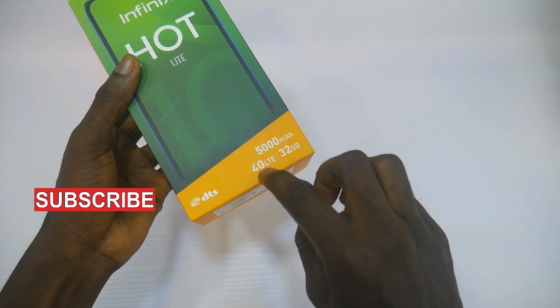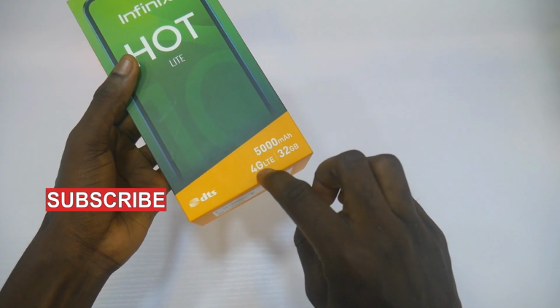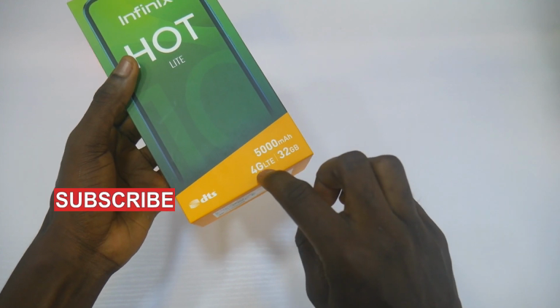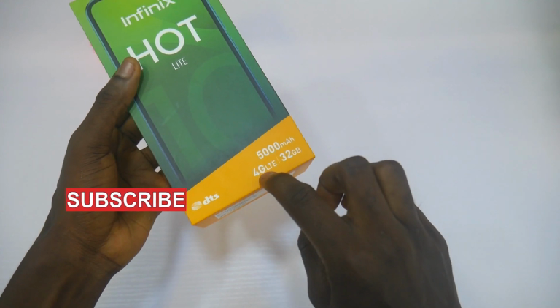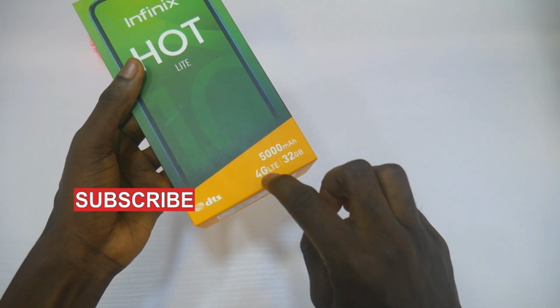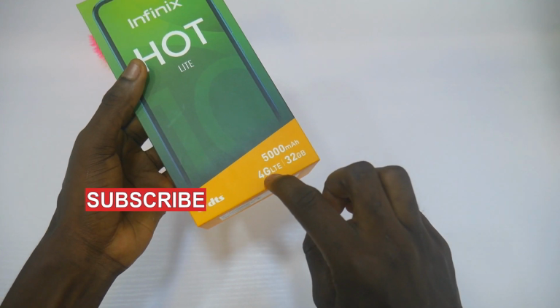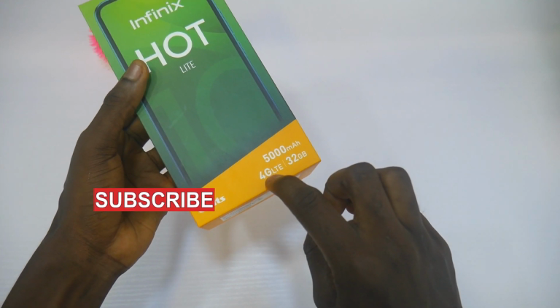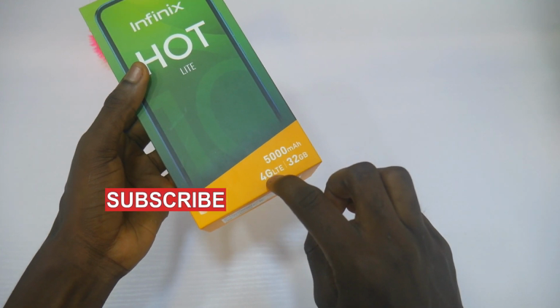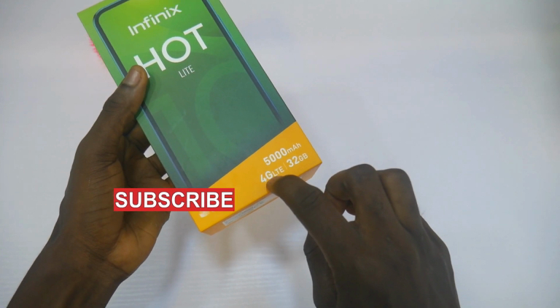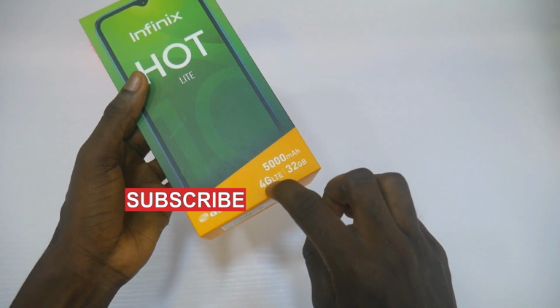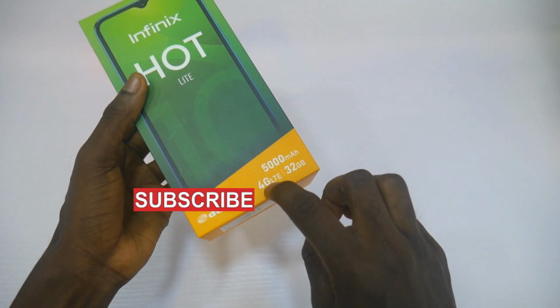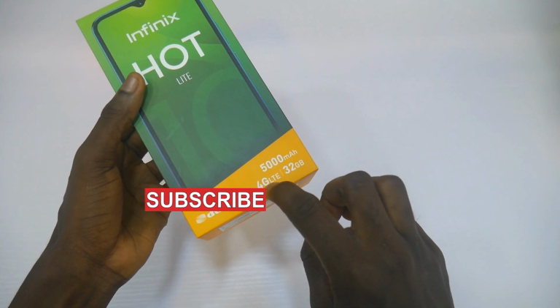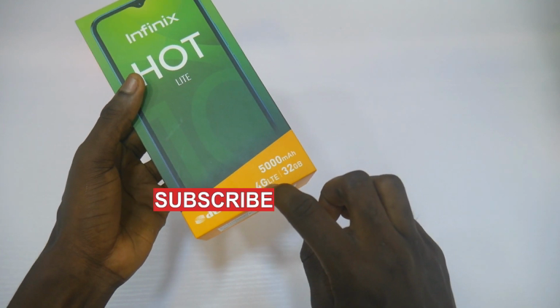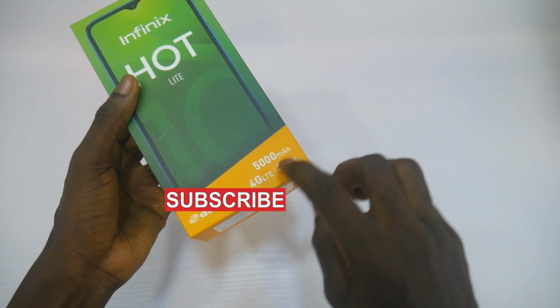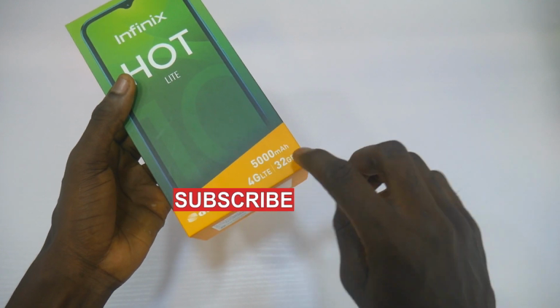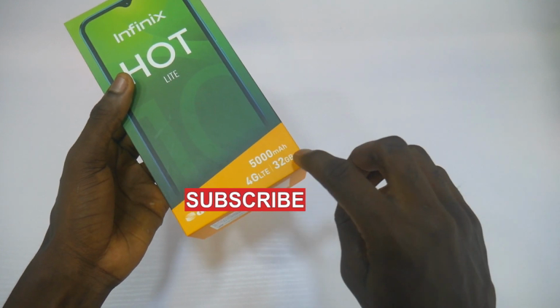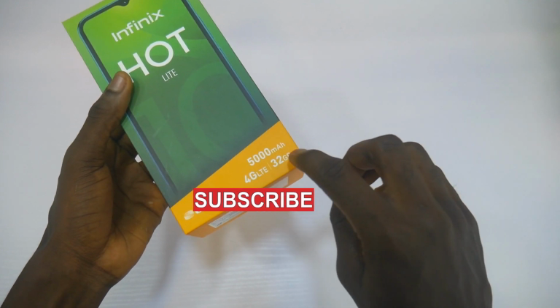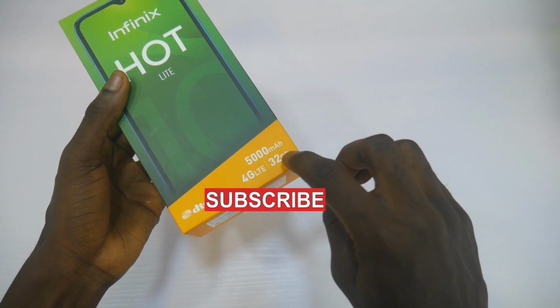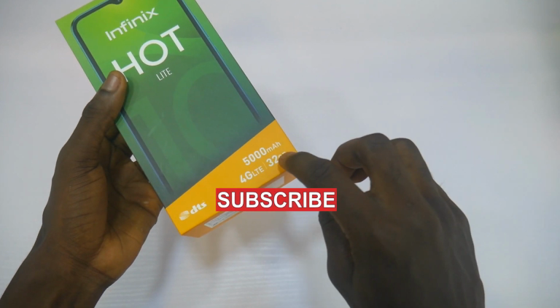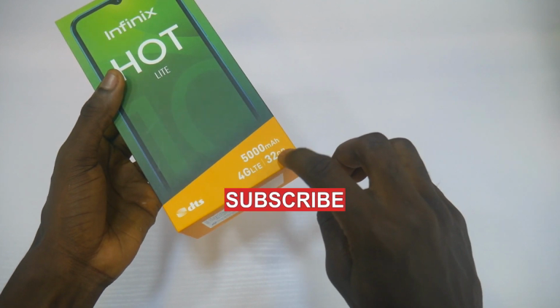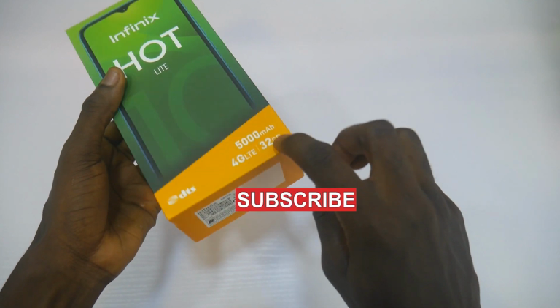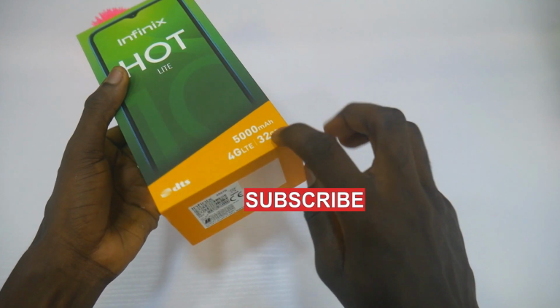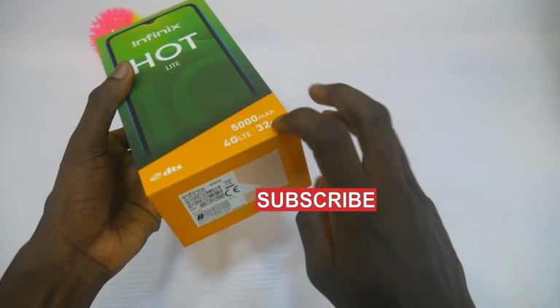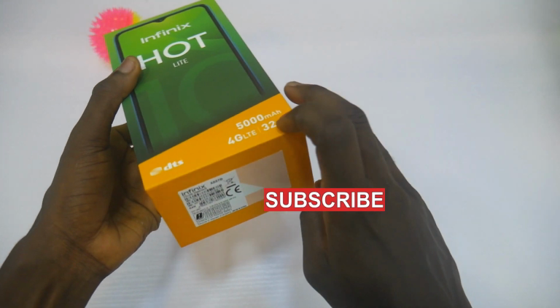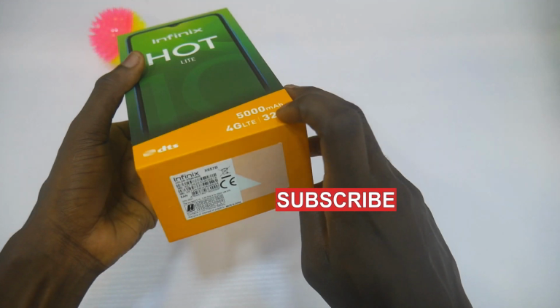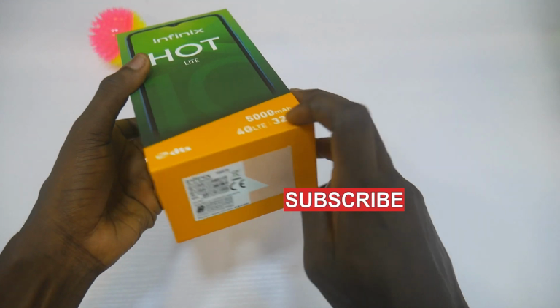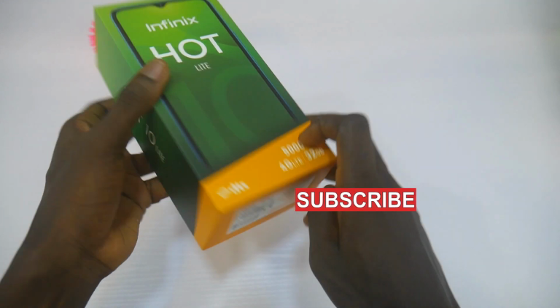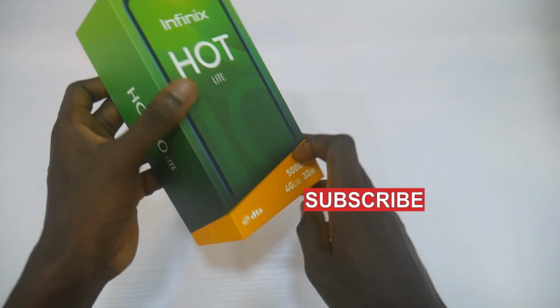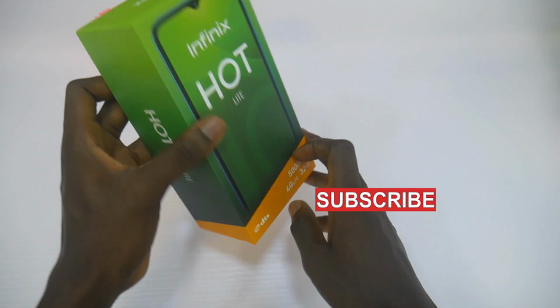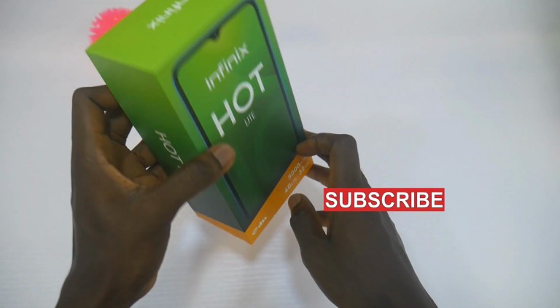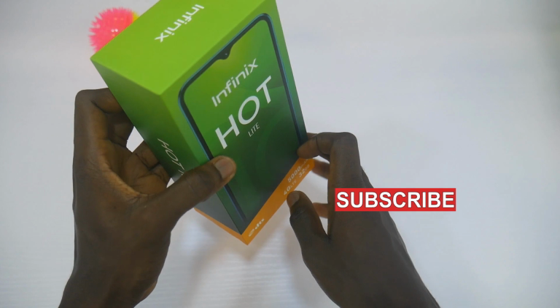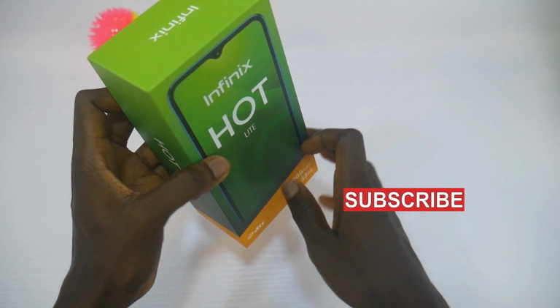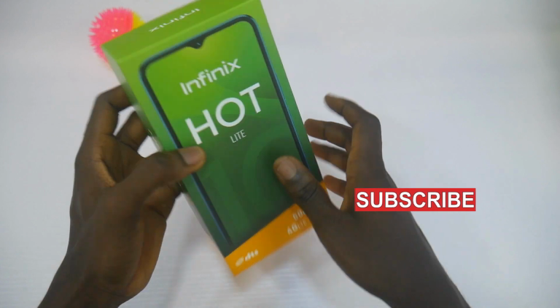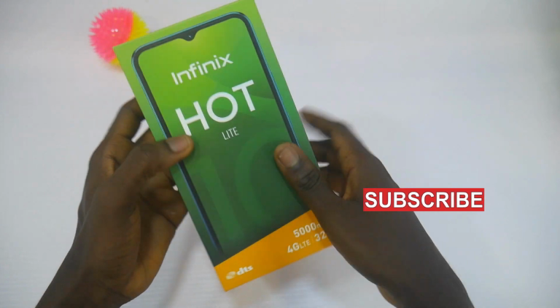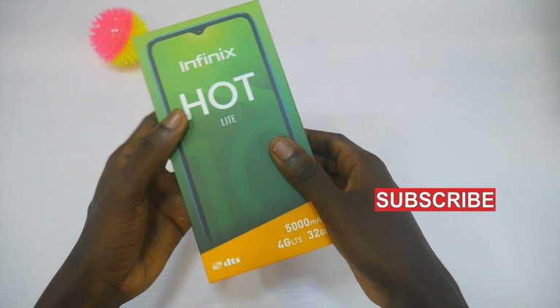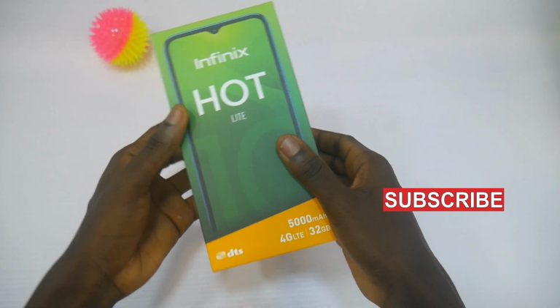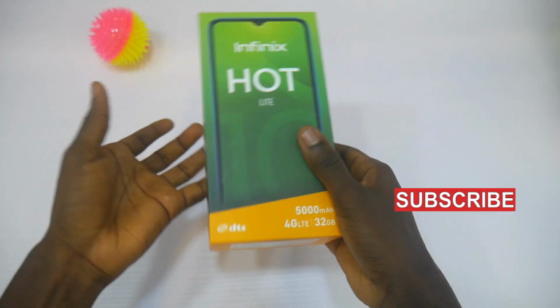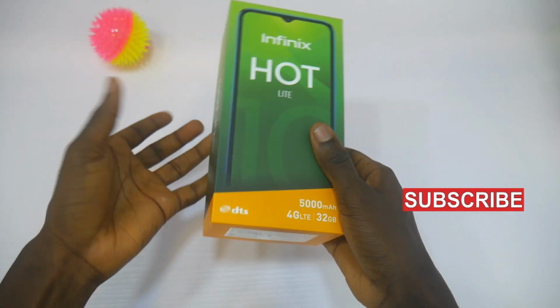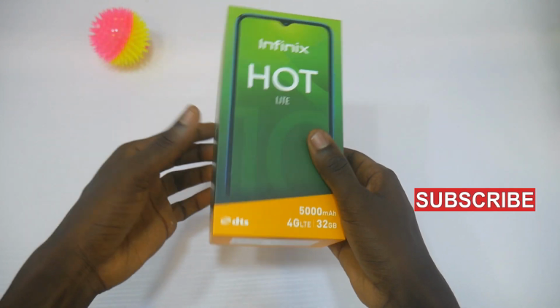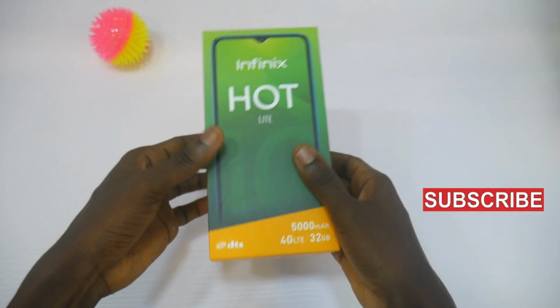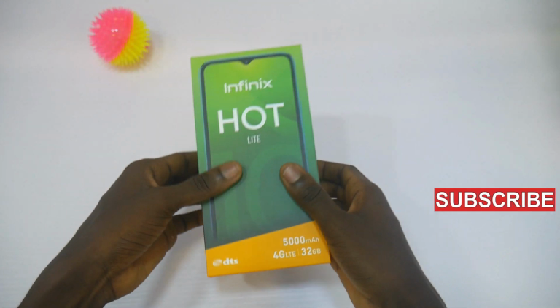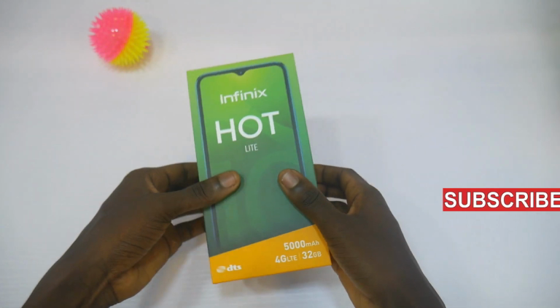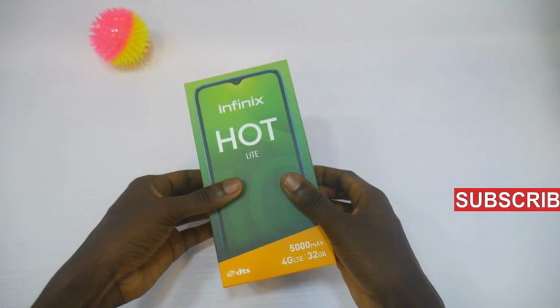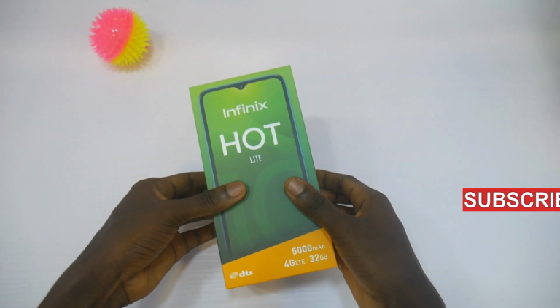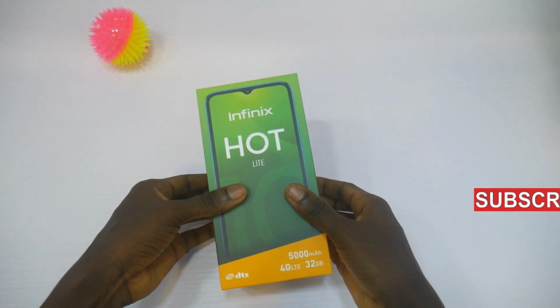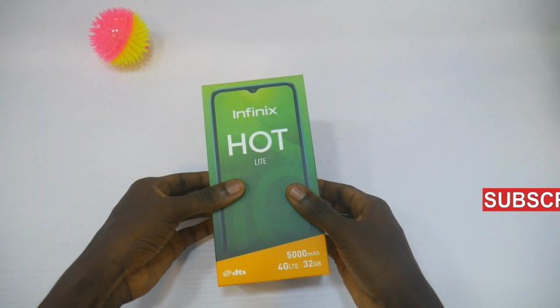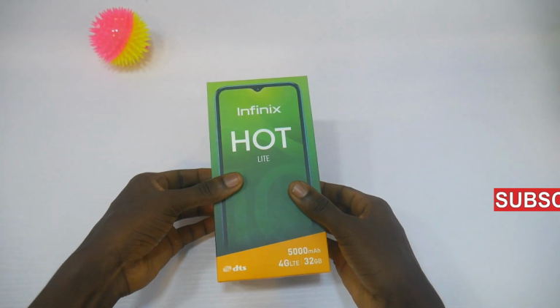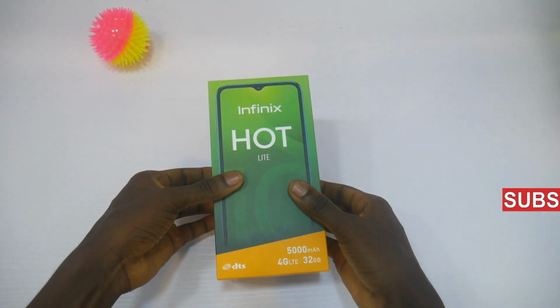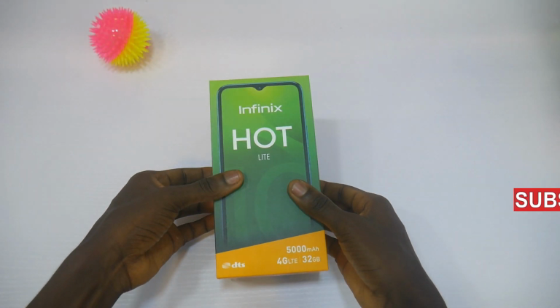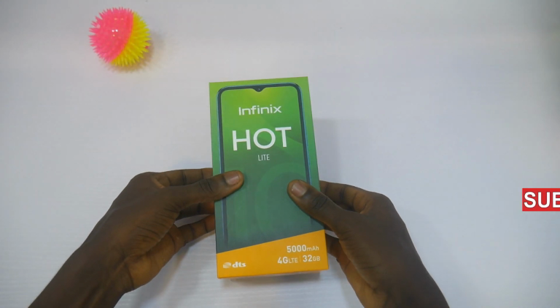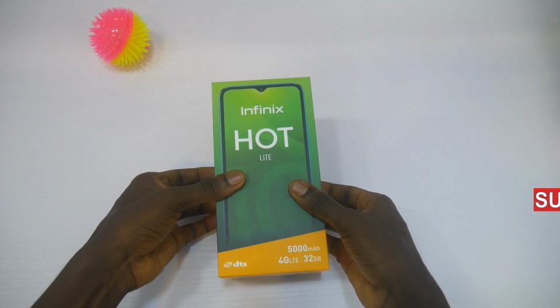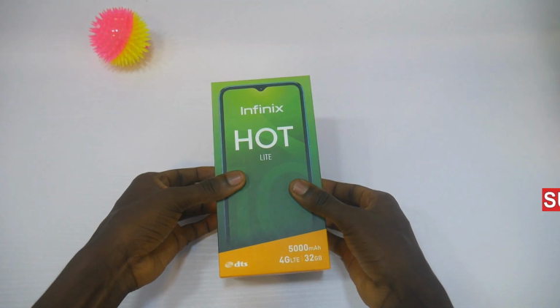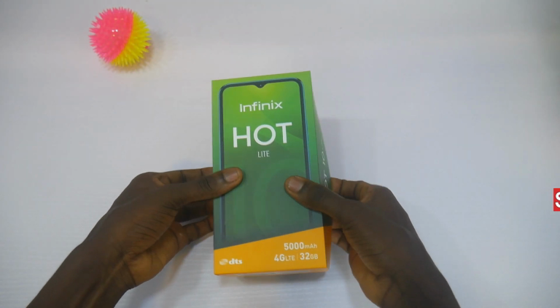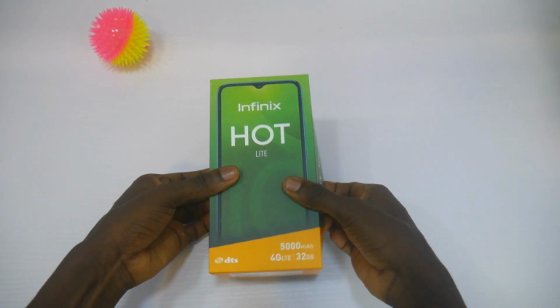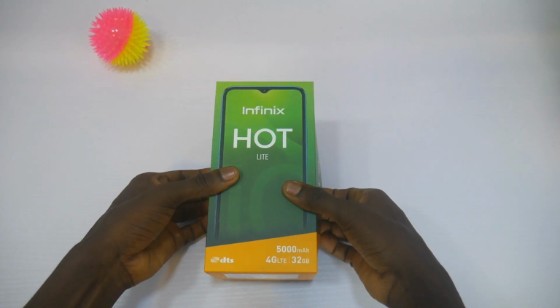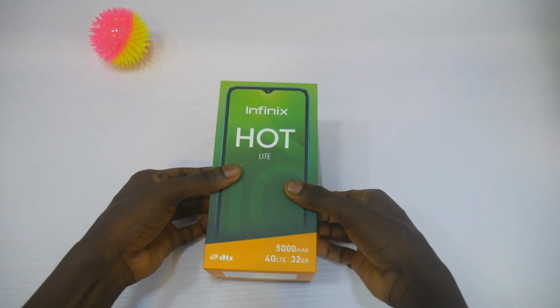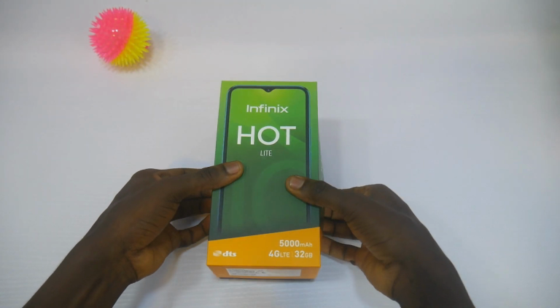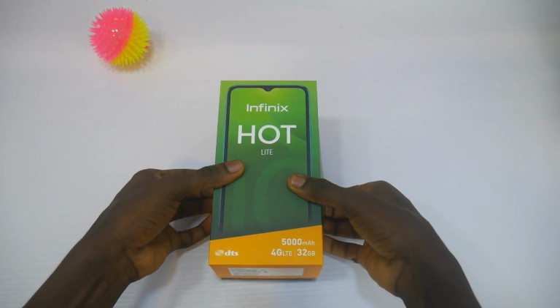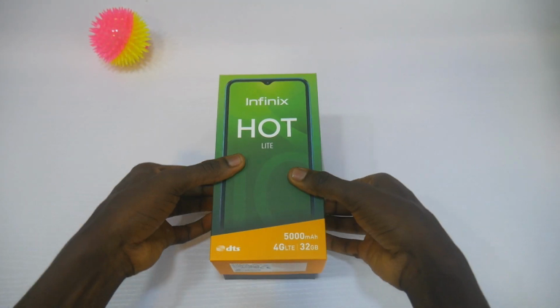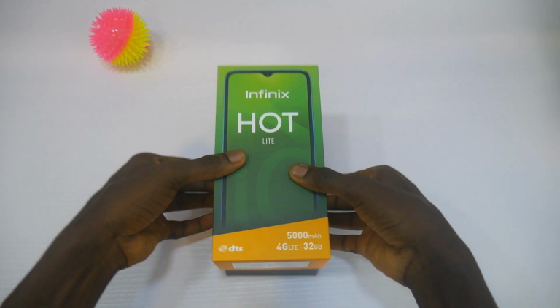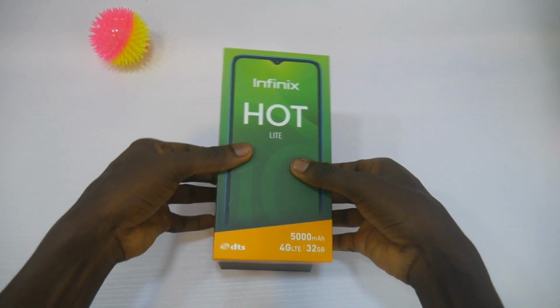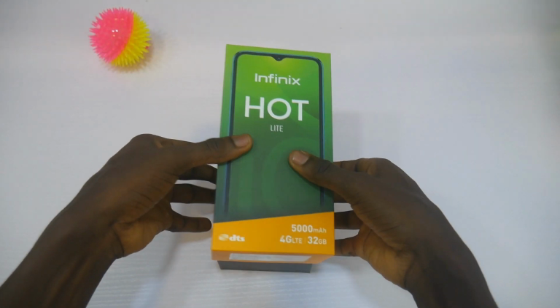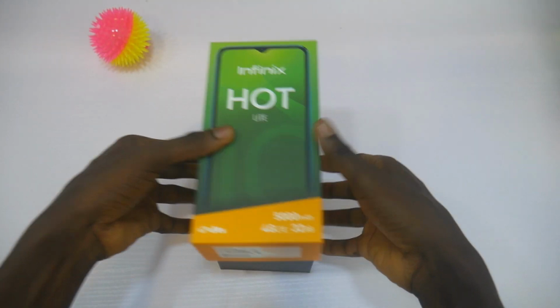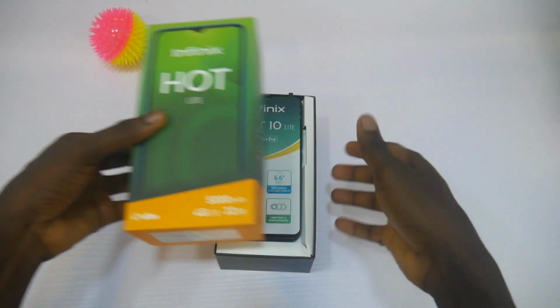A 4G LTE network is available. So let's open the box and see what's inside.